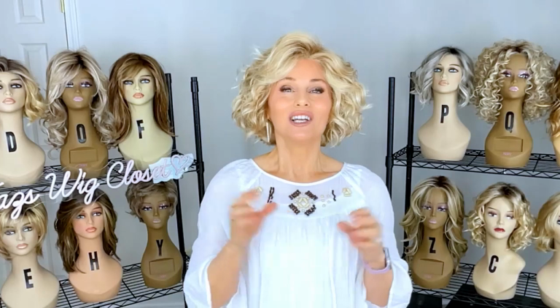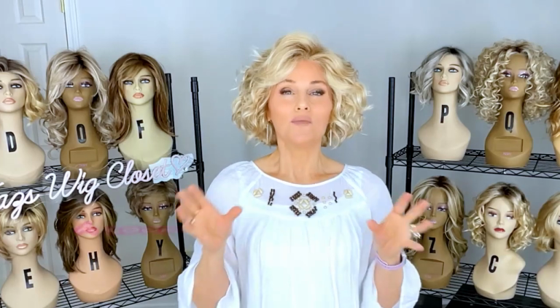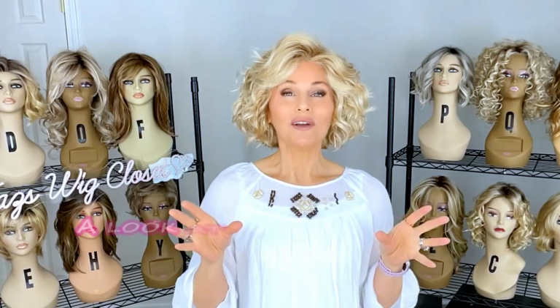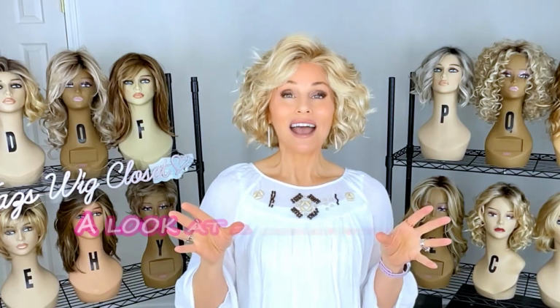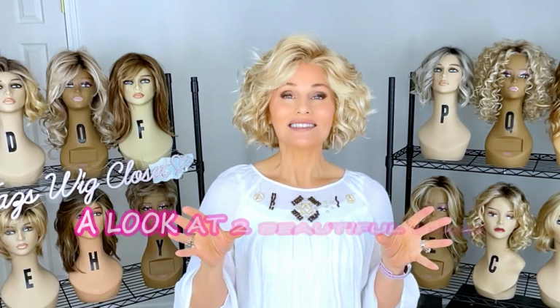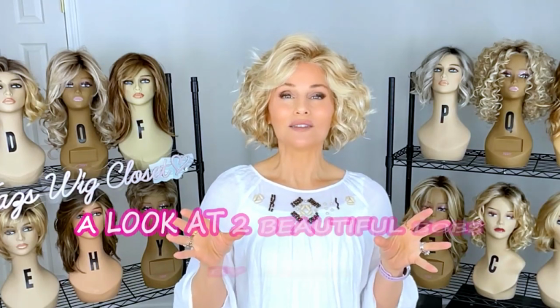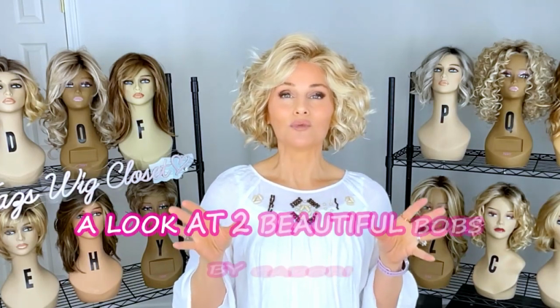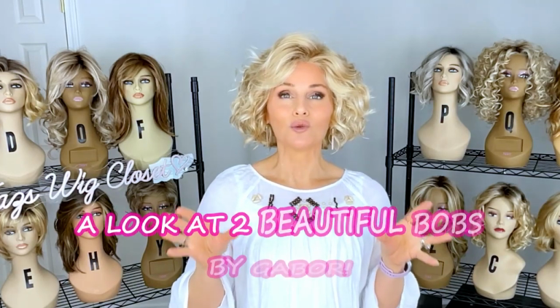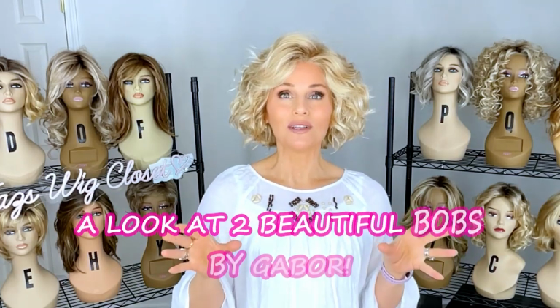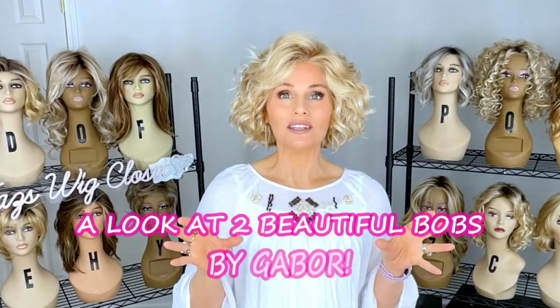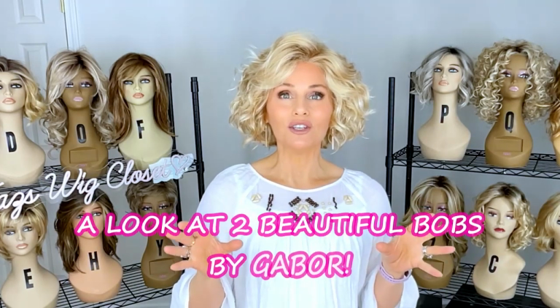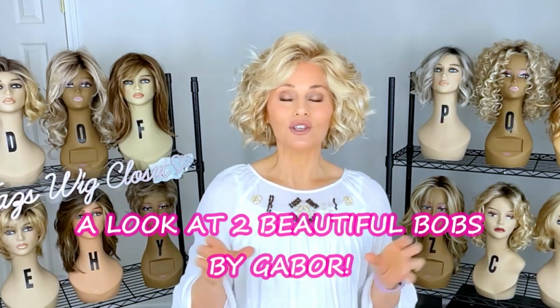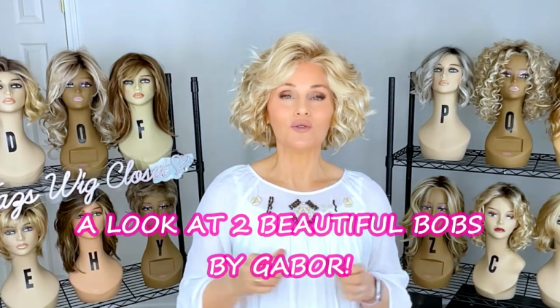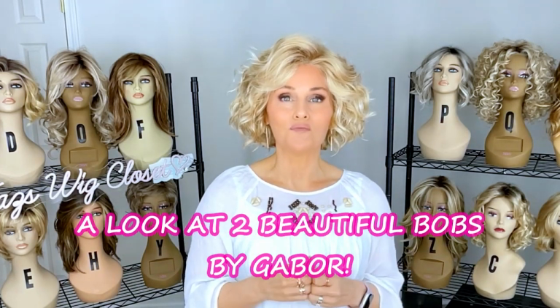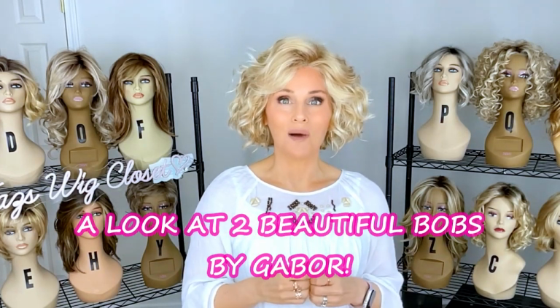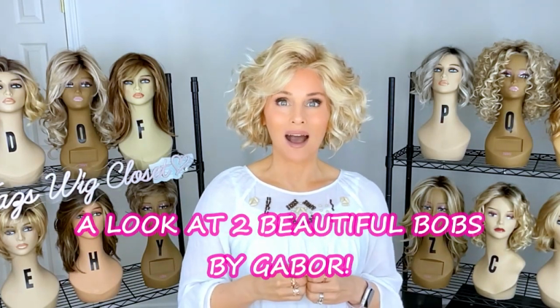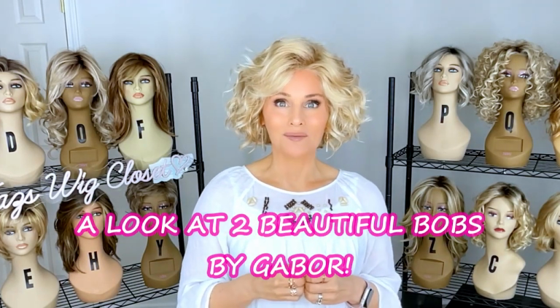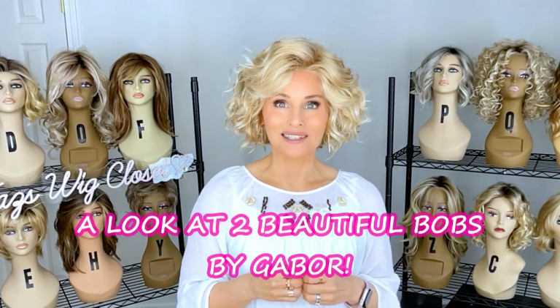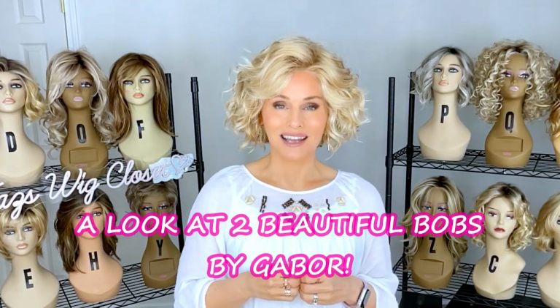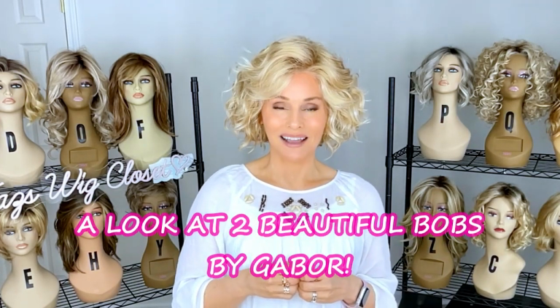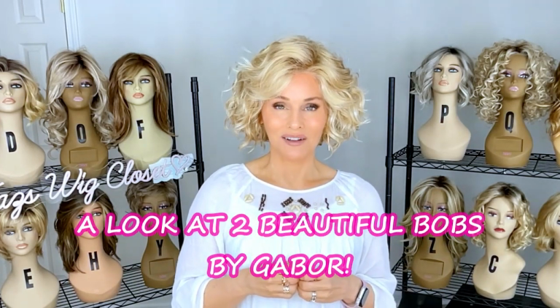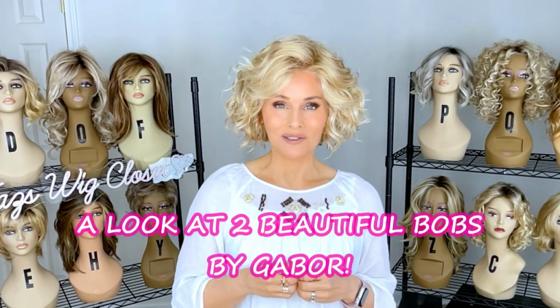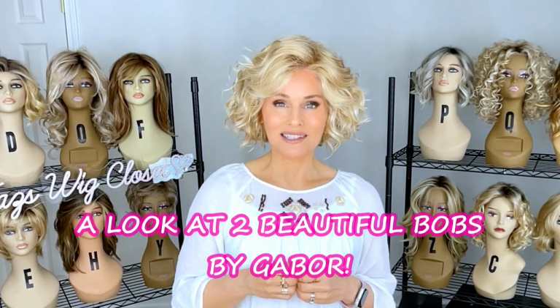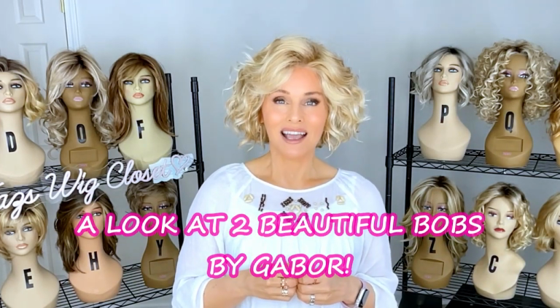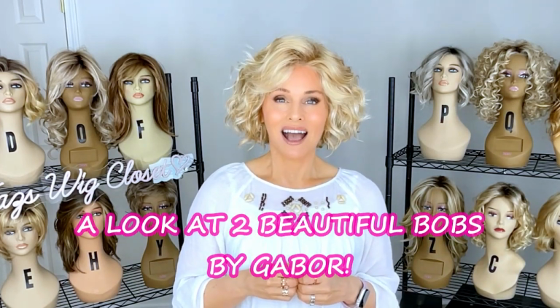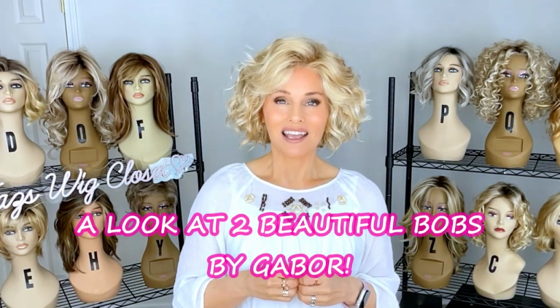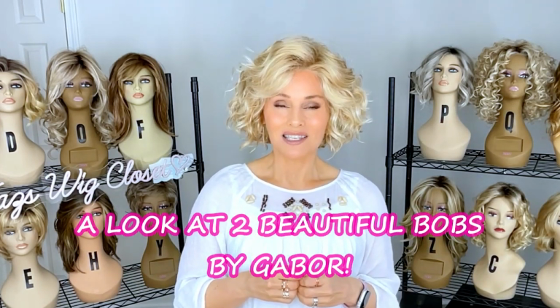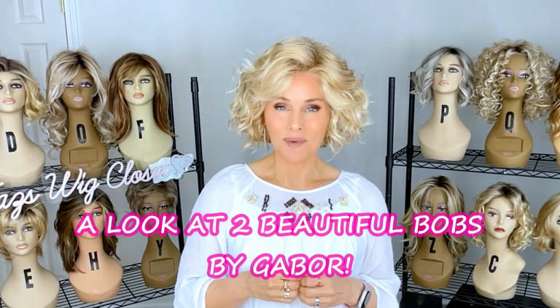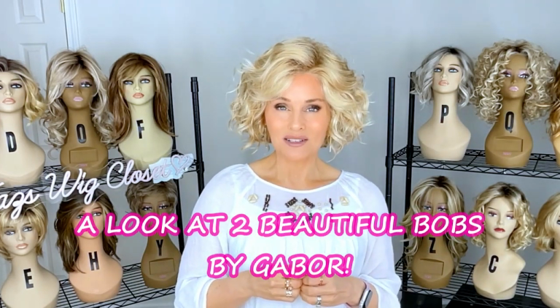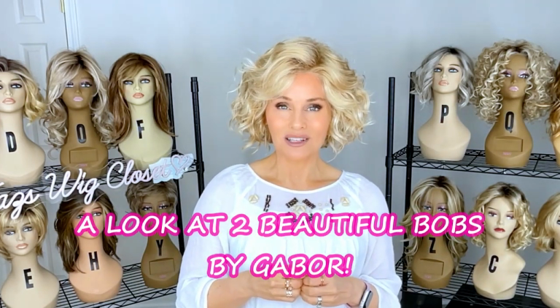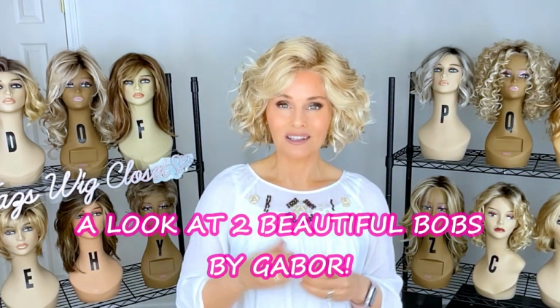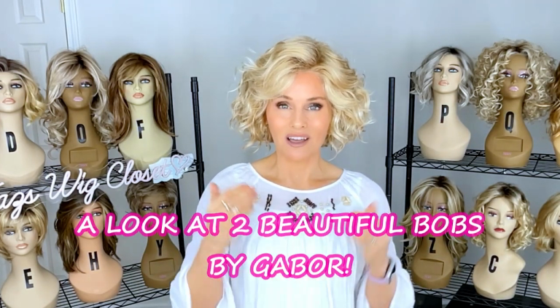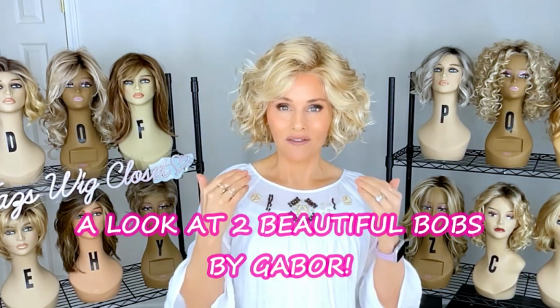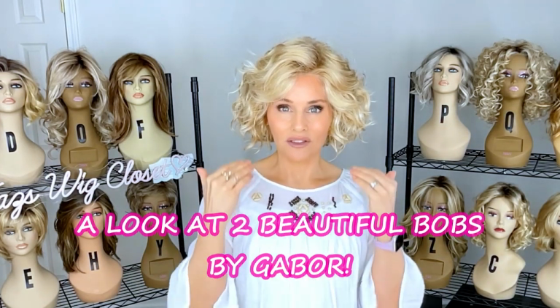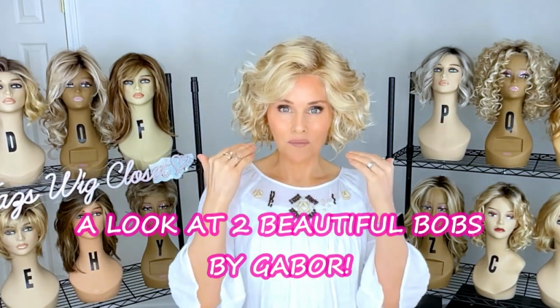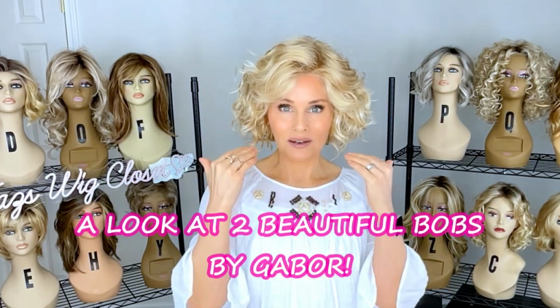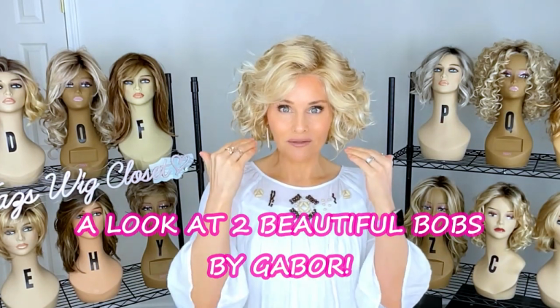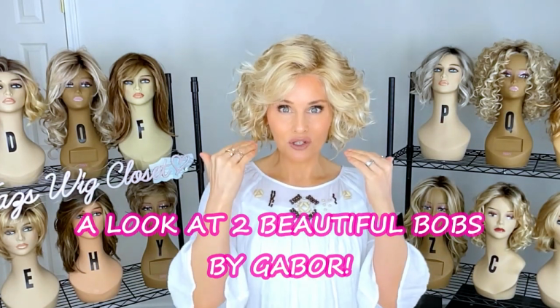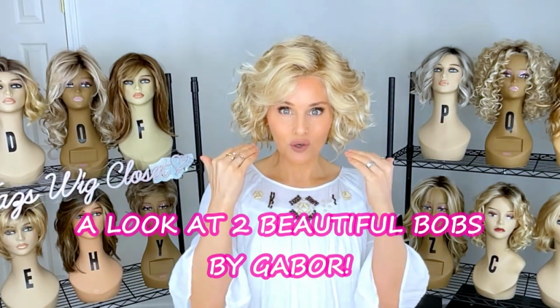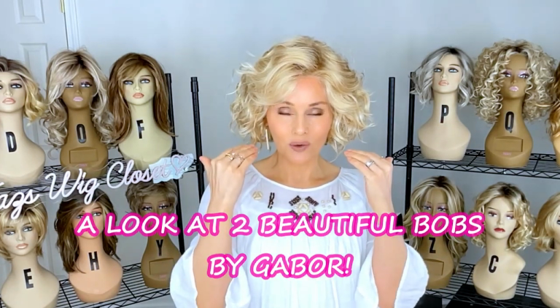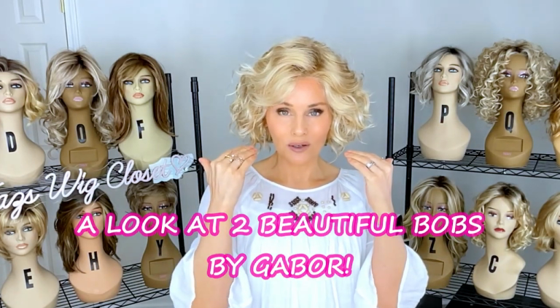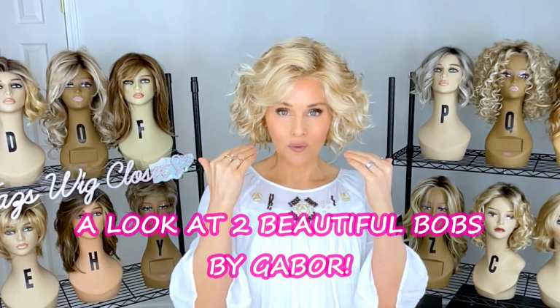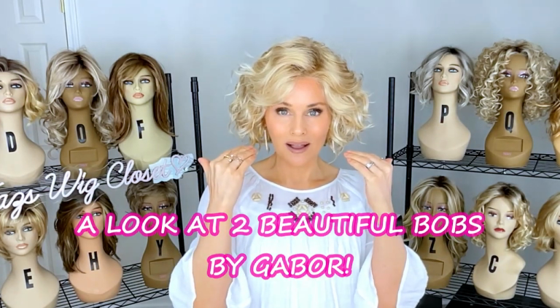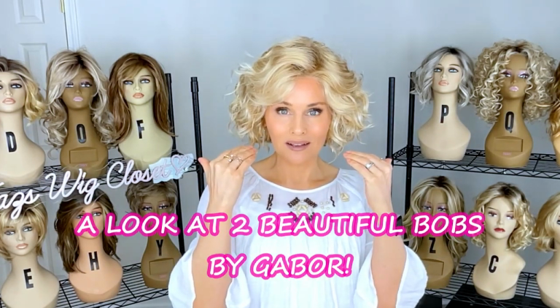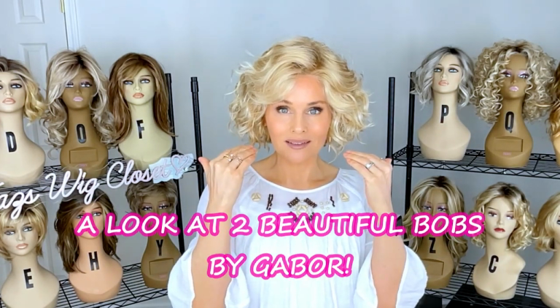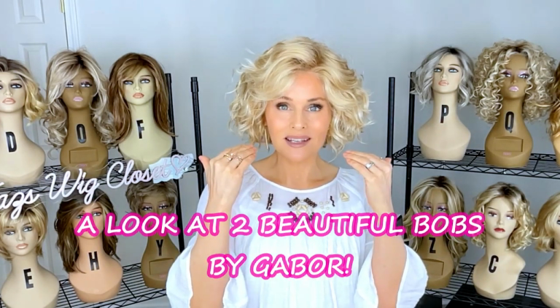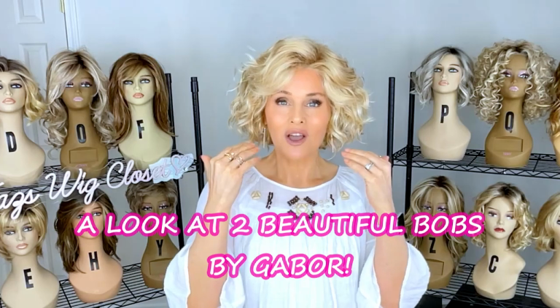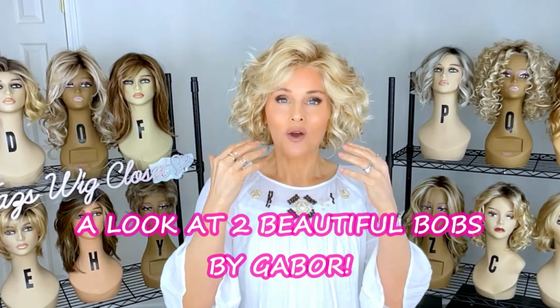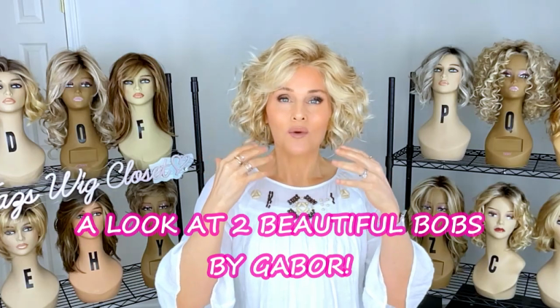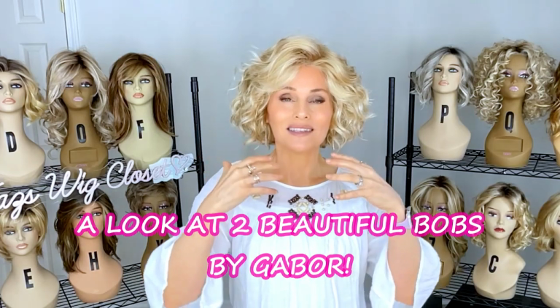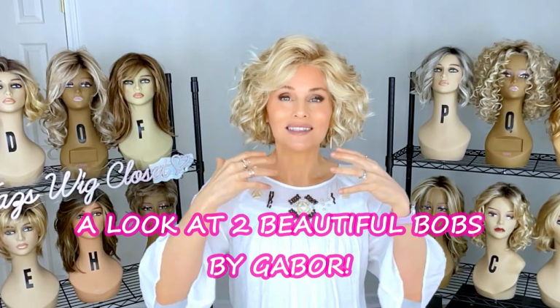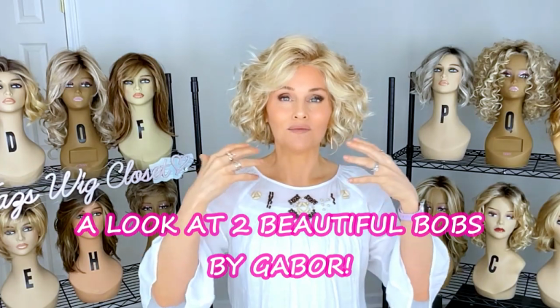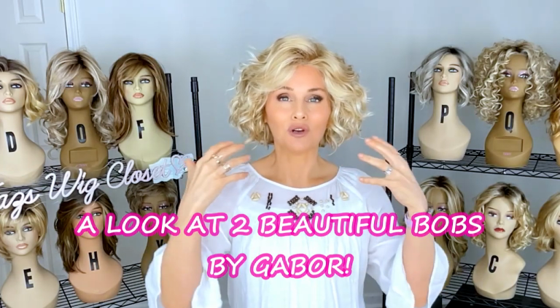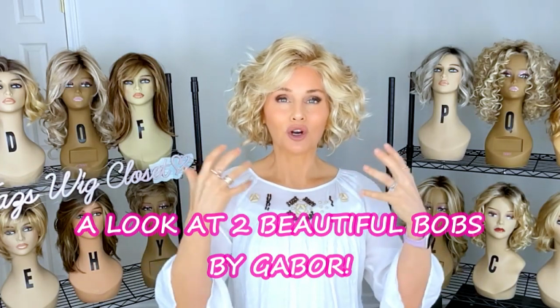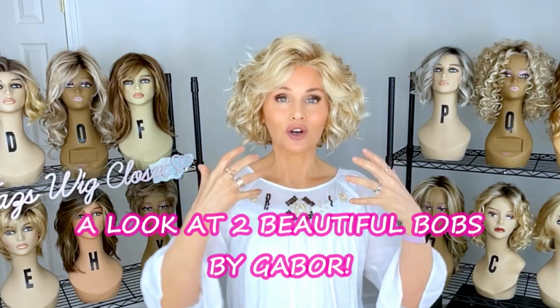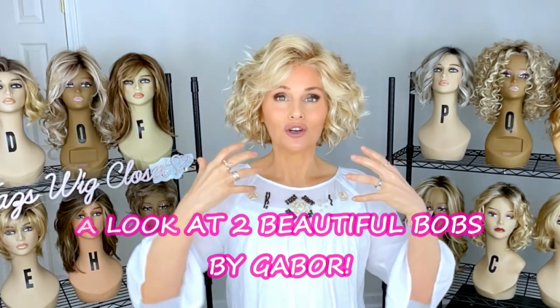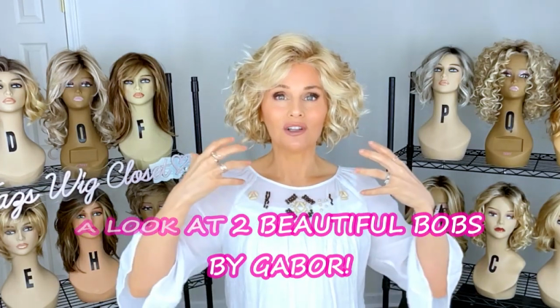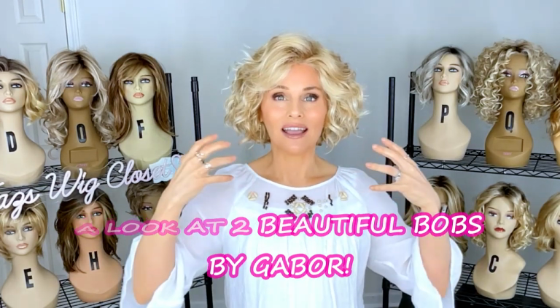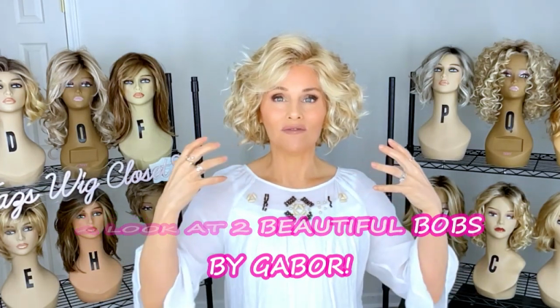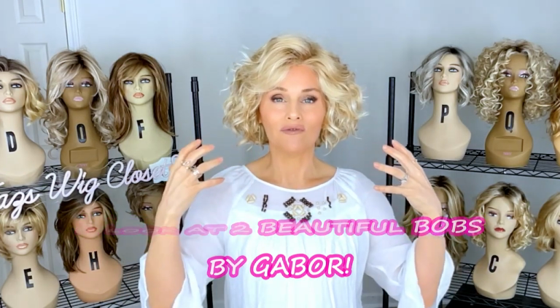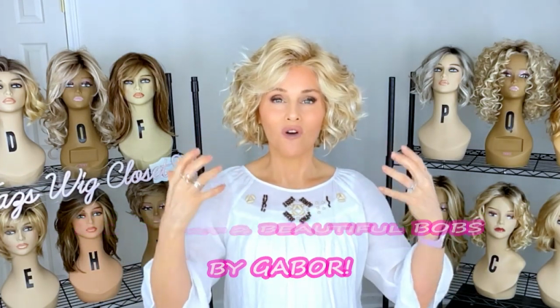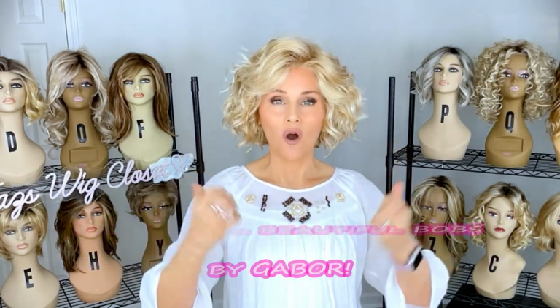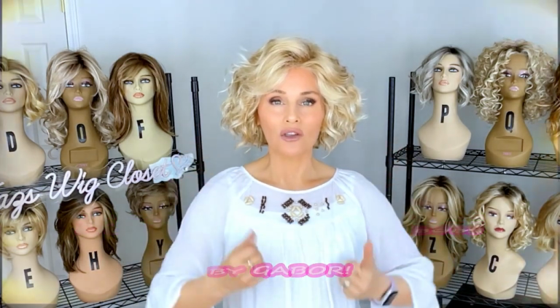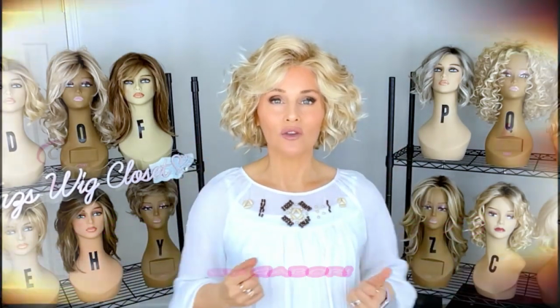Gabor has some really cute bob styles. I especially love the shorter ones with some curl and volume.